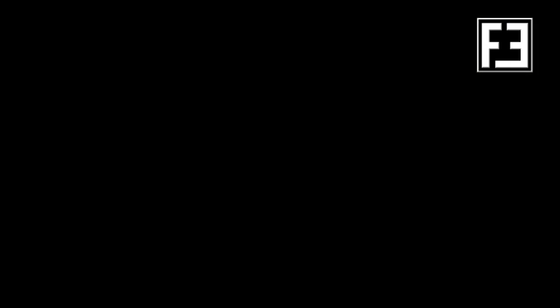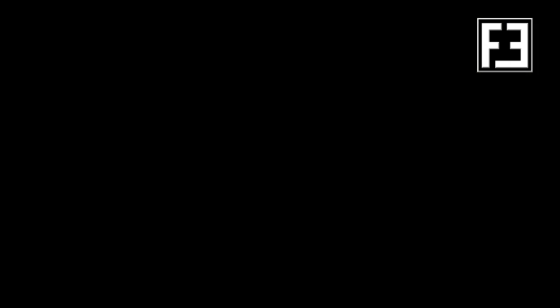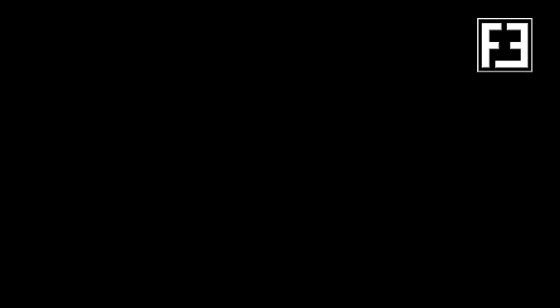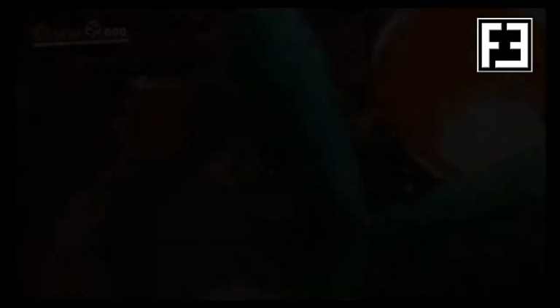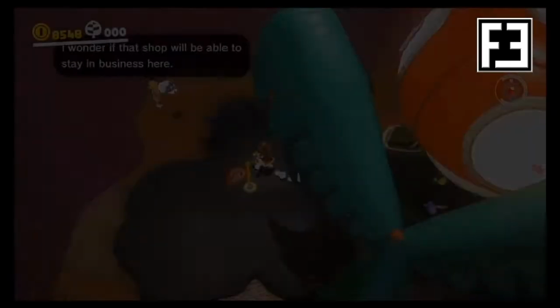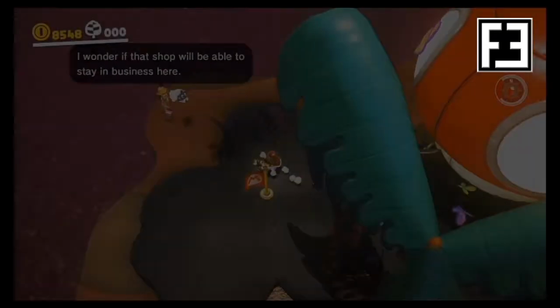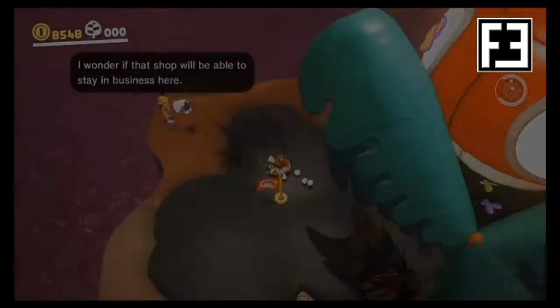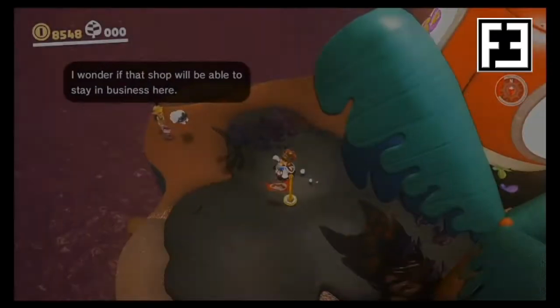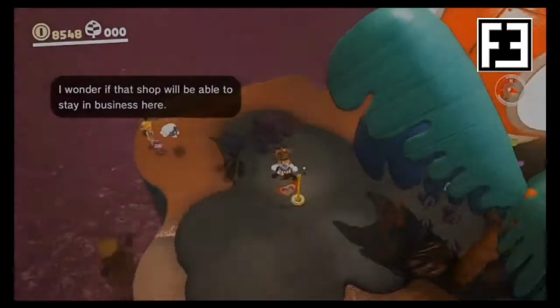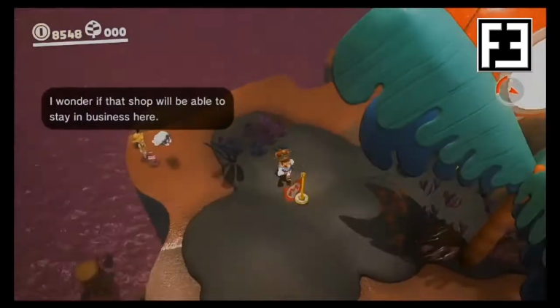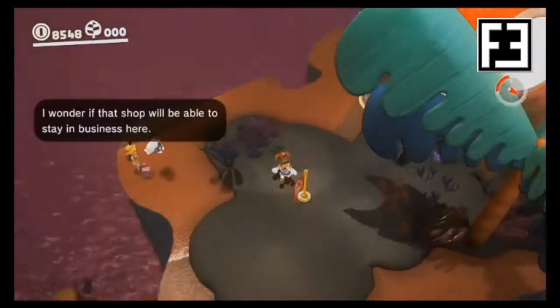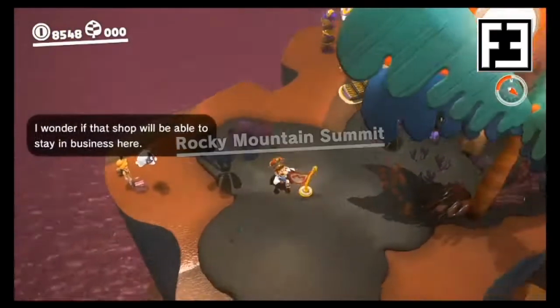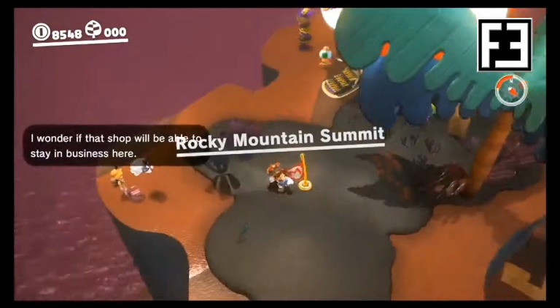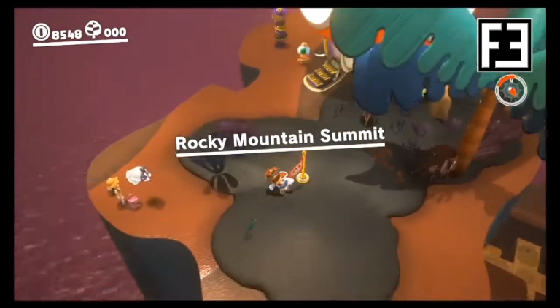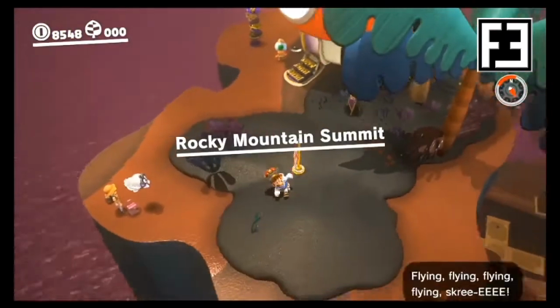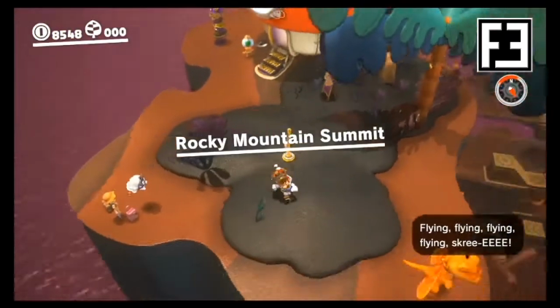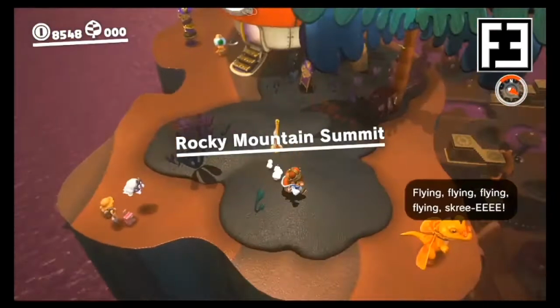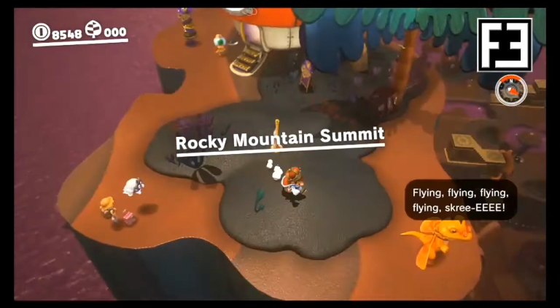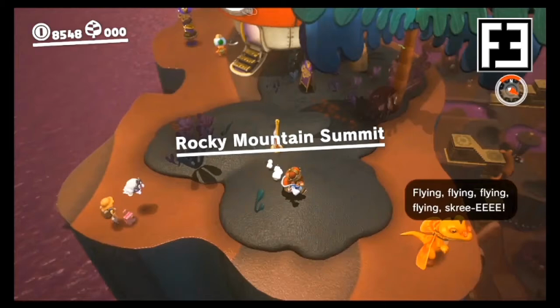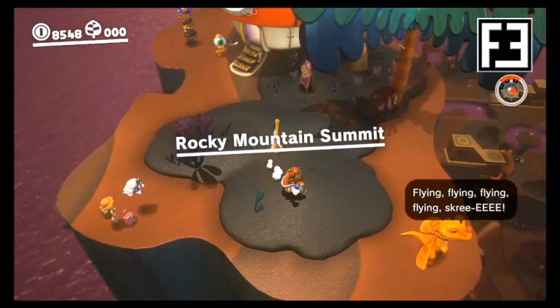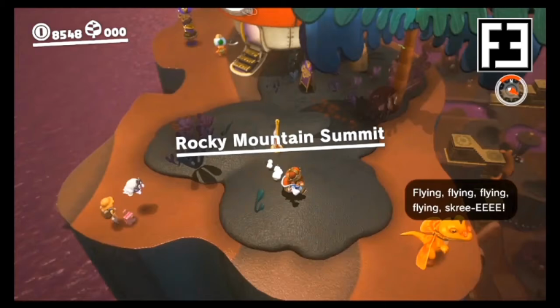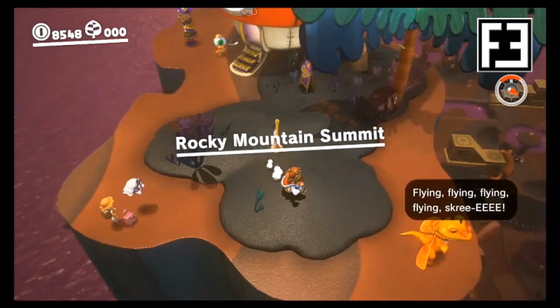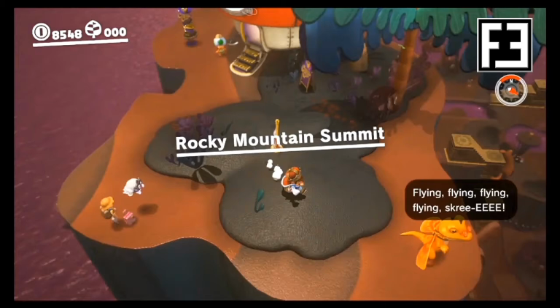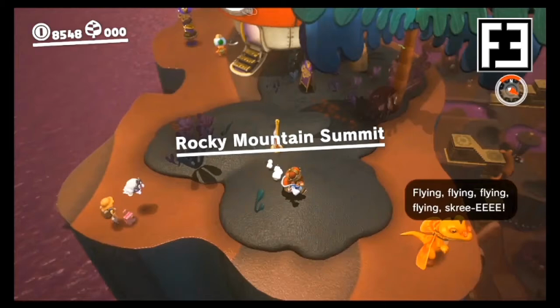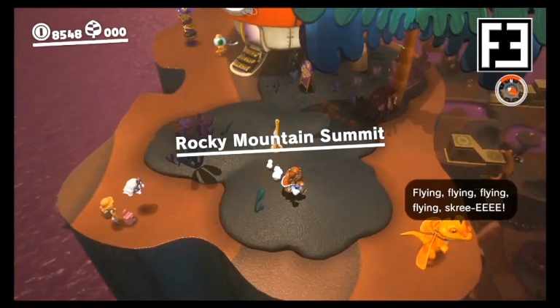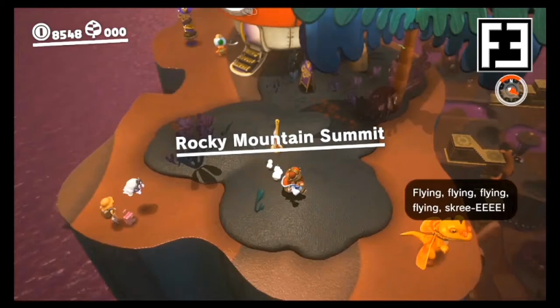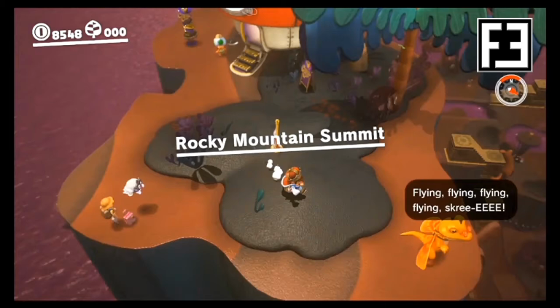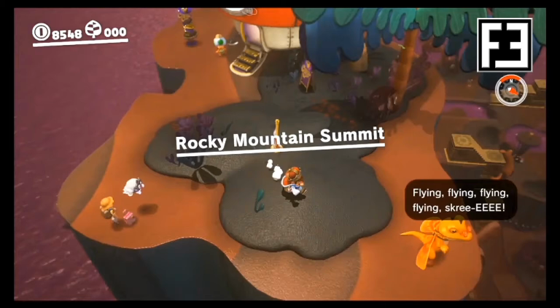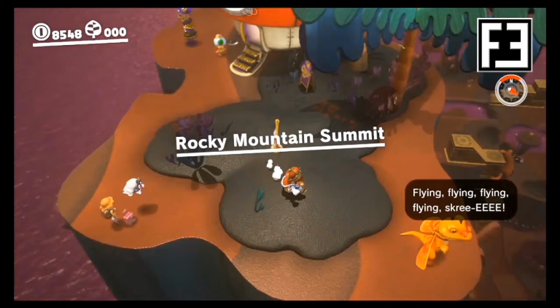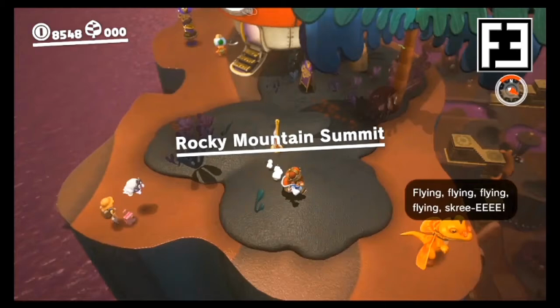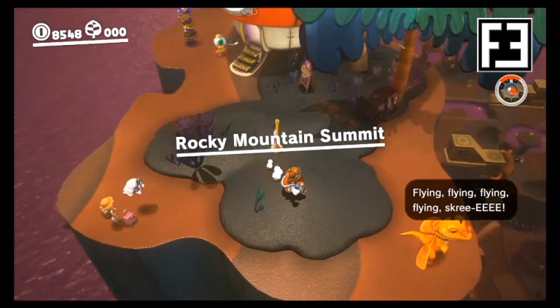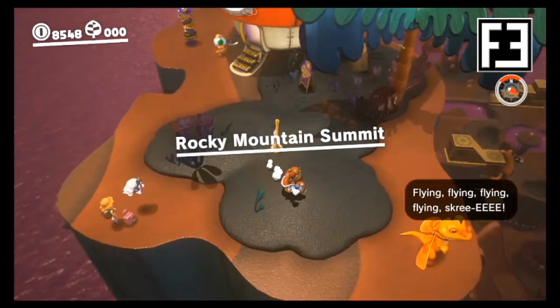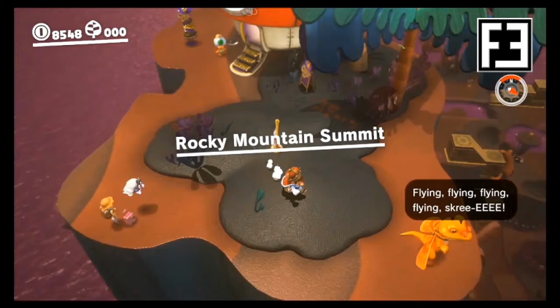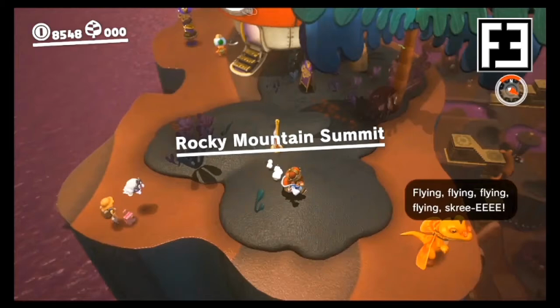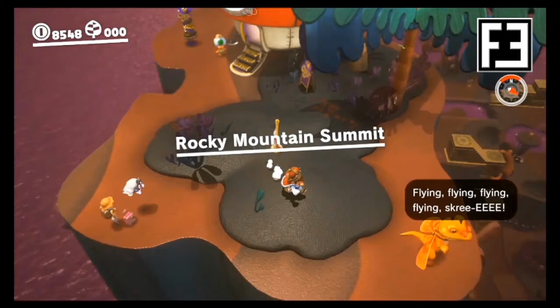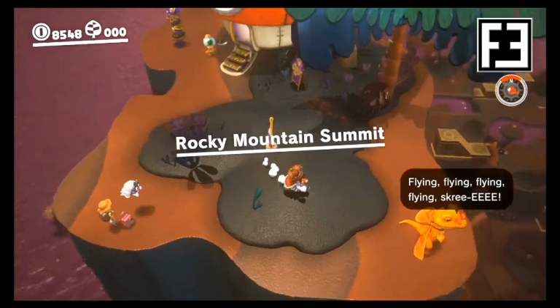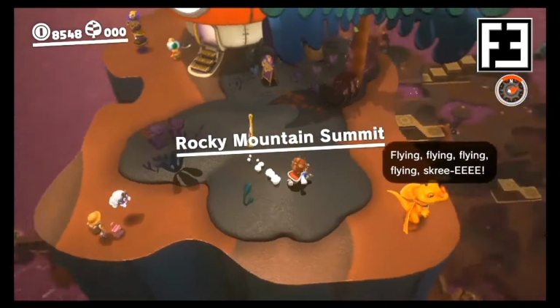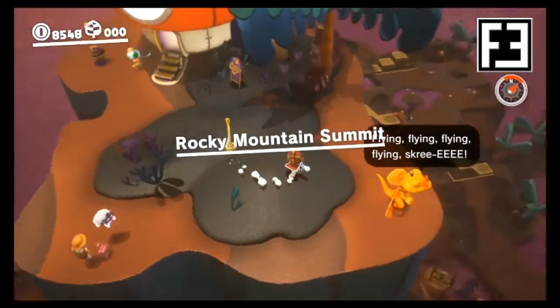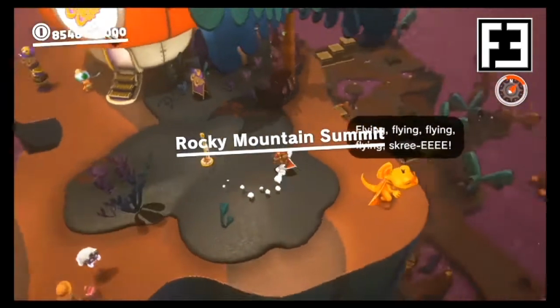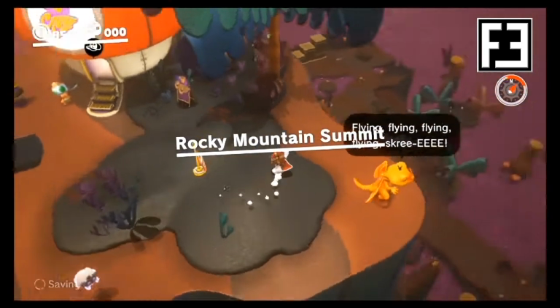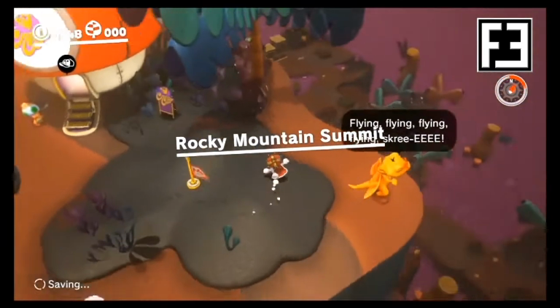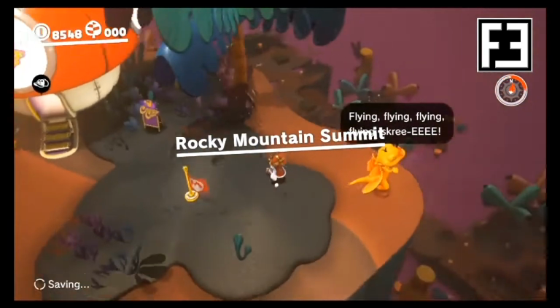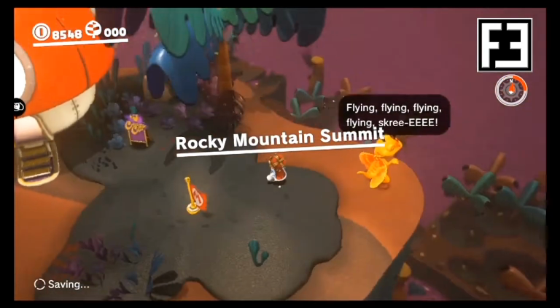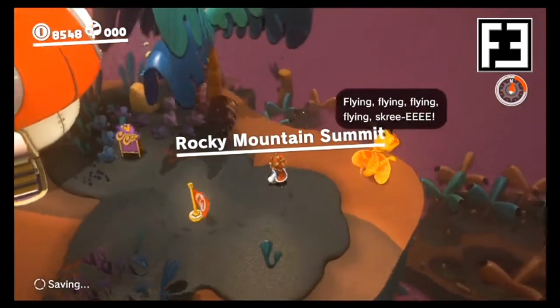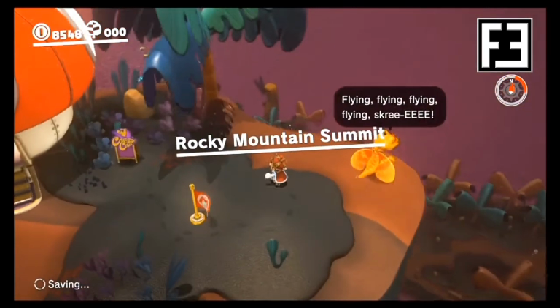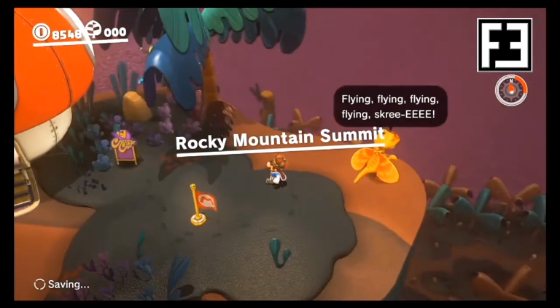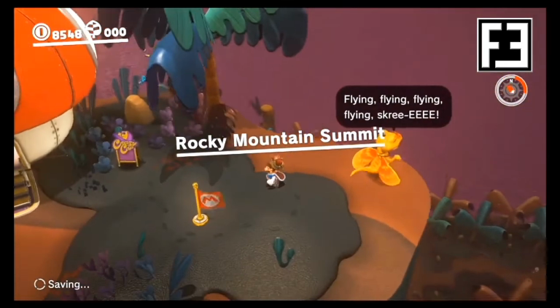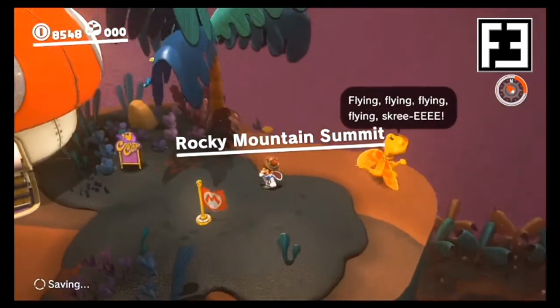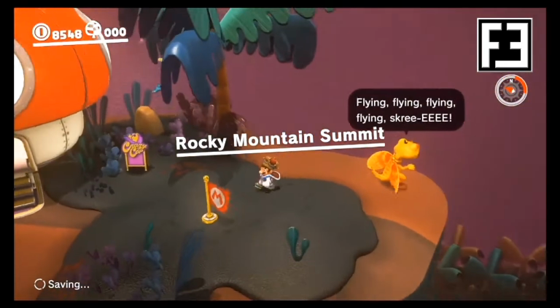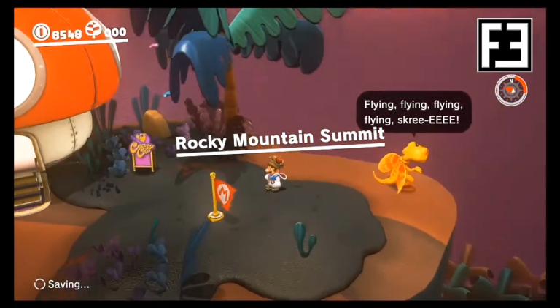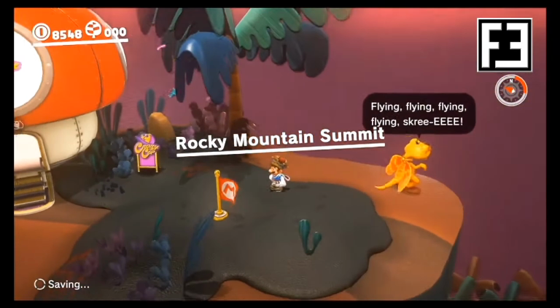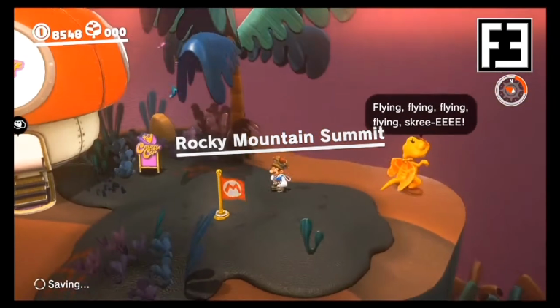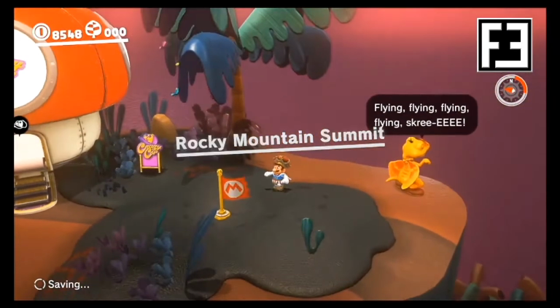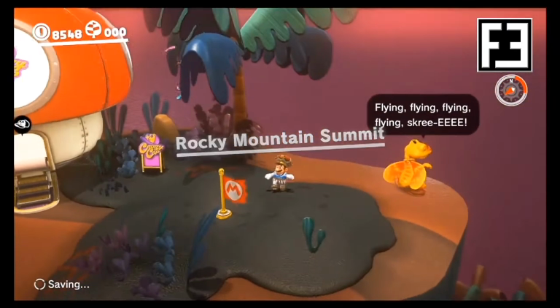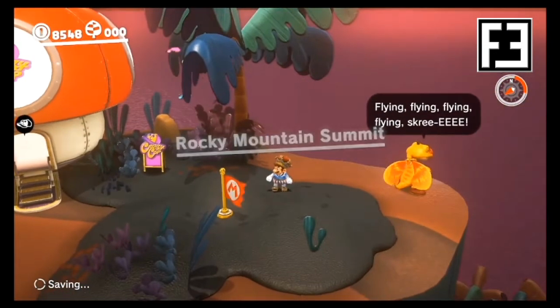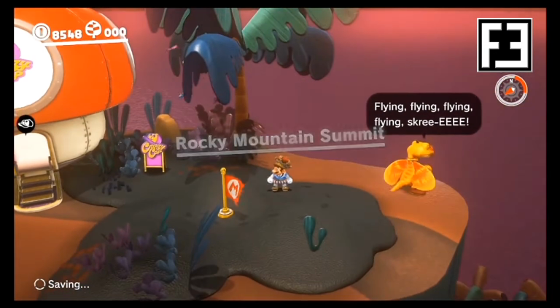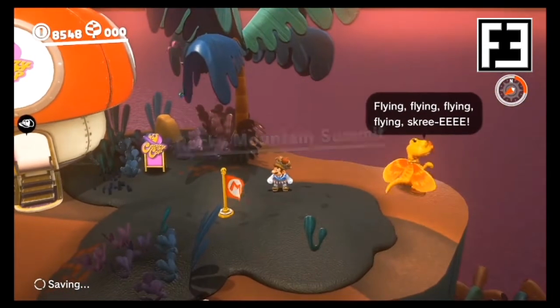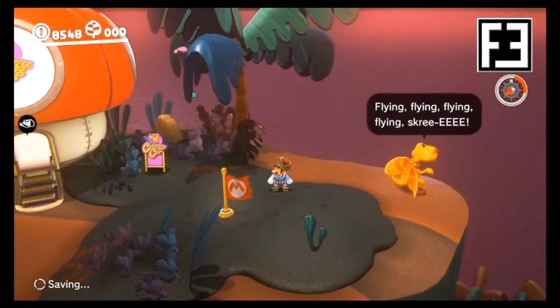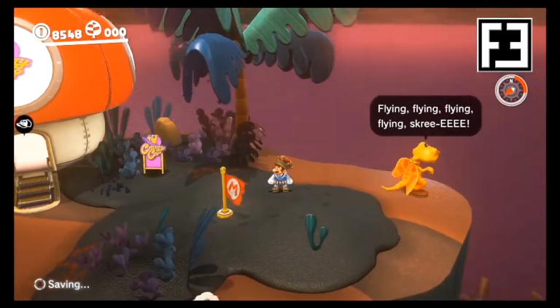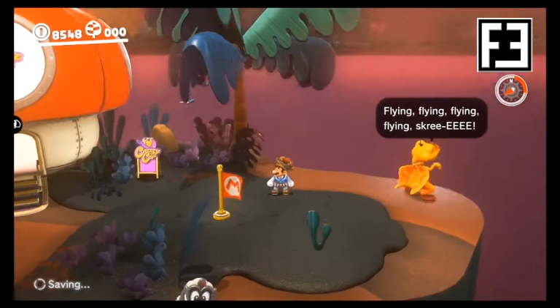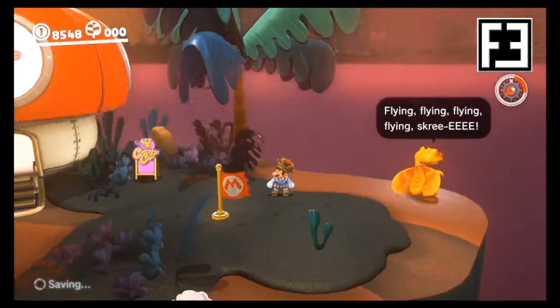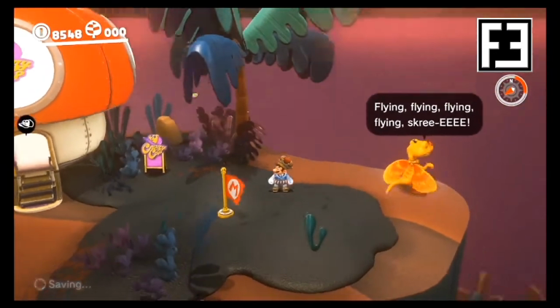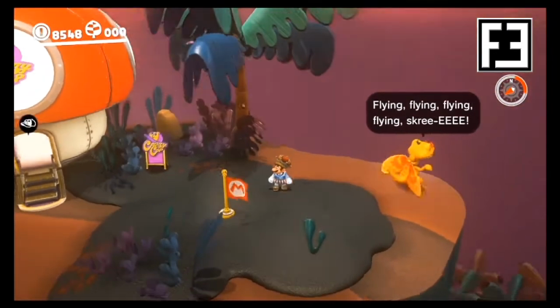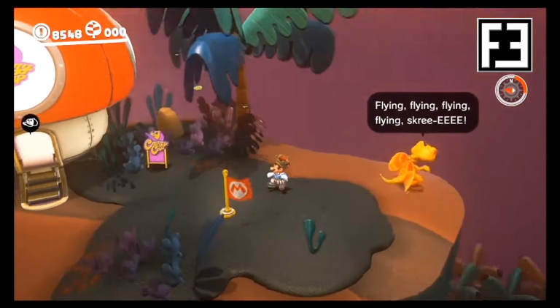In the Lost Kingdom, we'll start from the Rocky Mountain Summit checkpoint. We'll then find Peach waiting right next to the flag to the left.